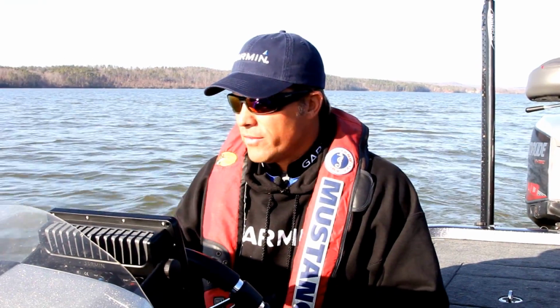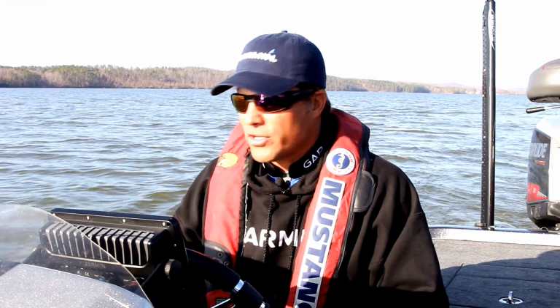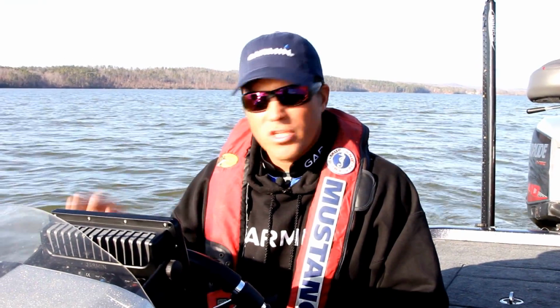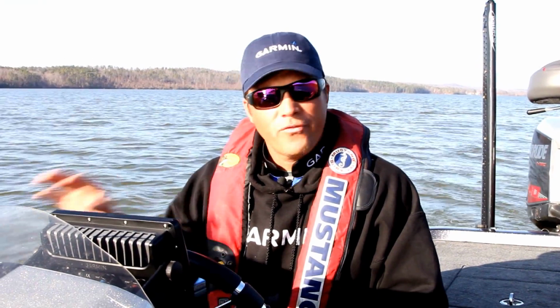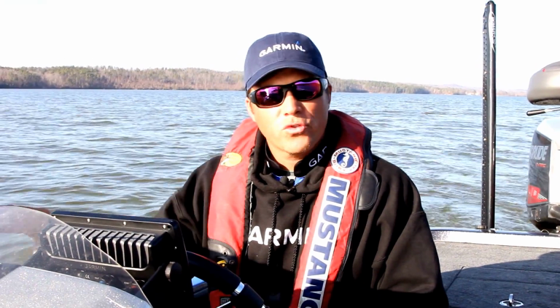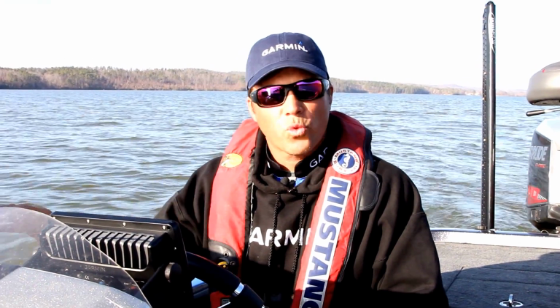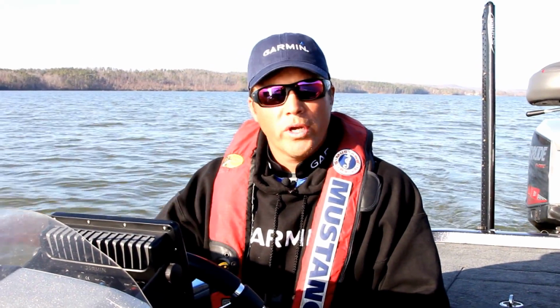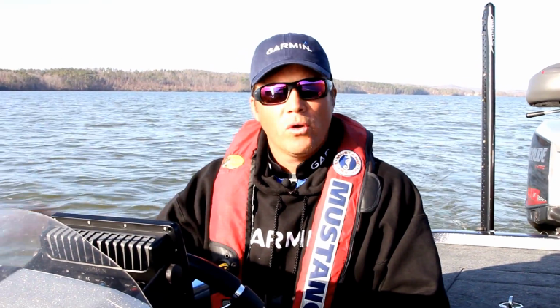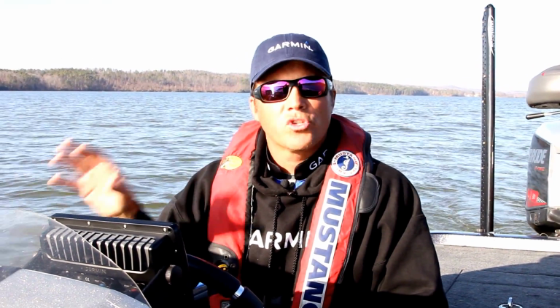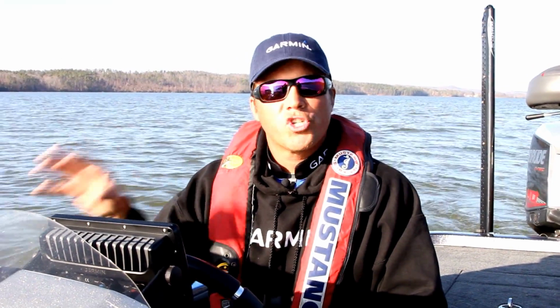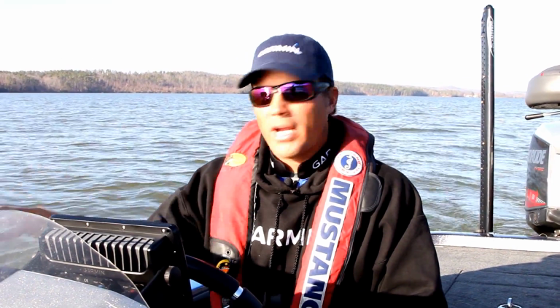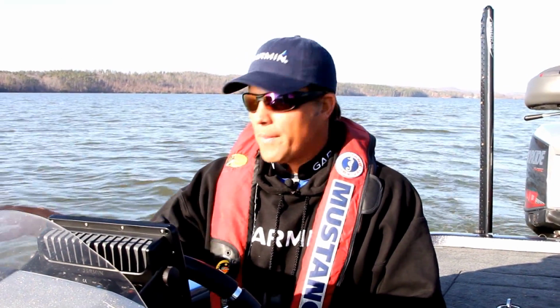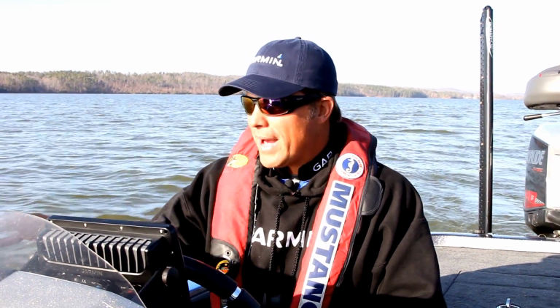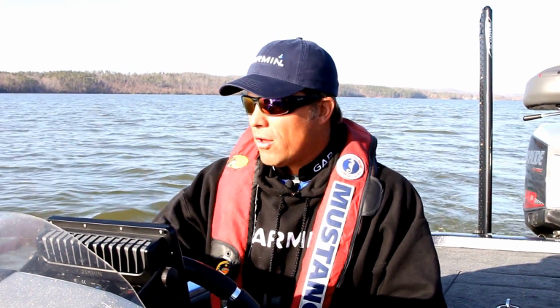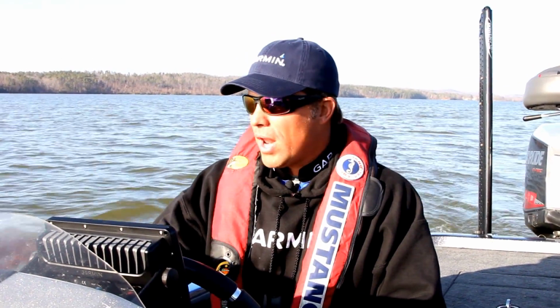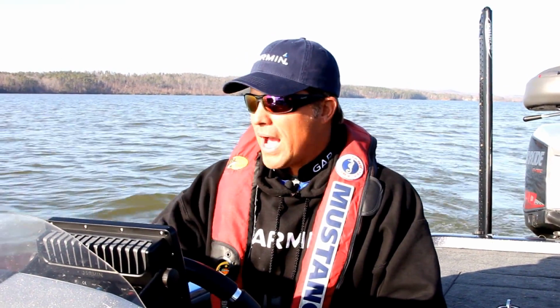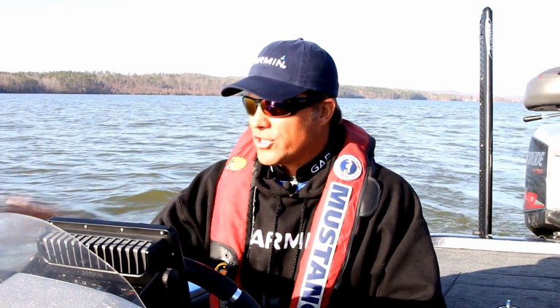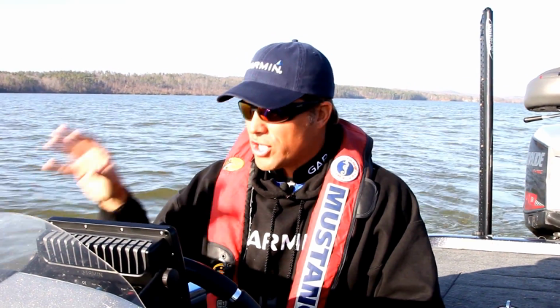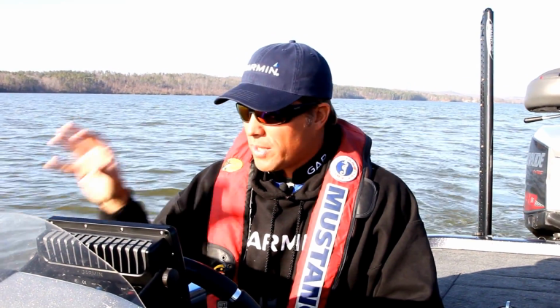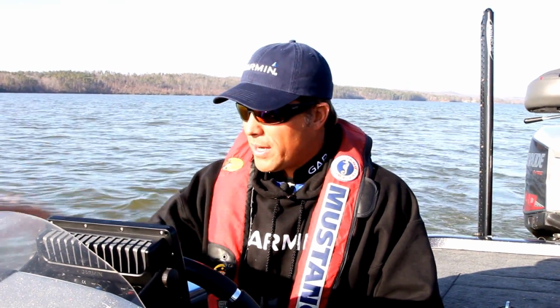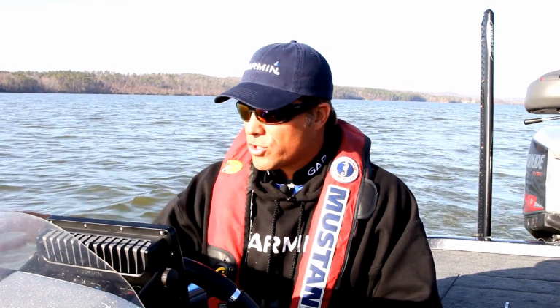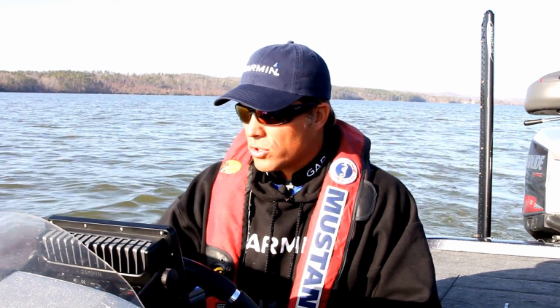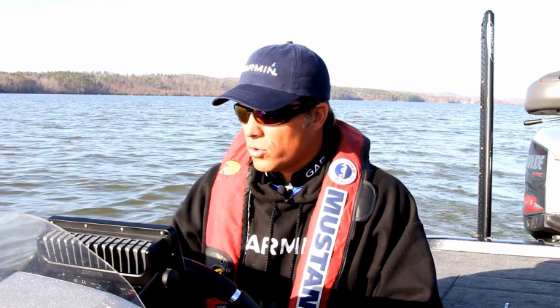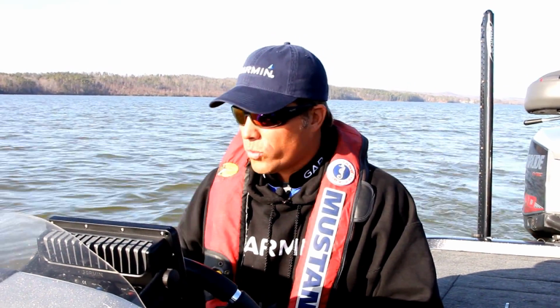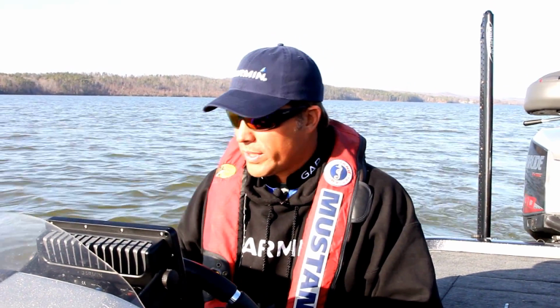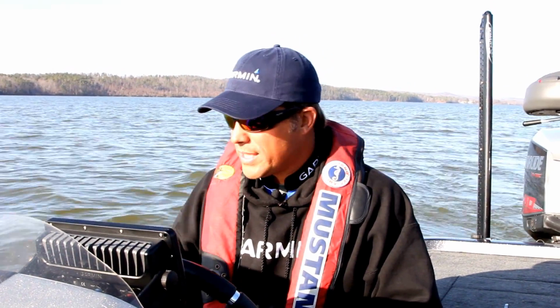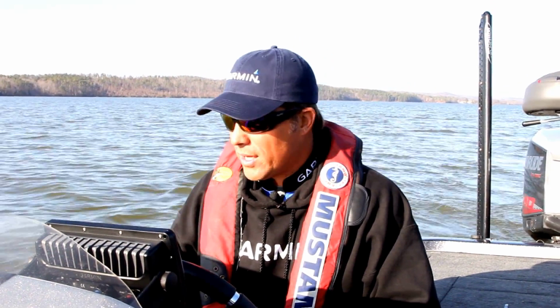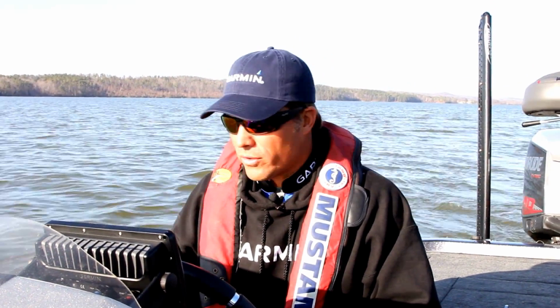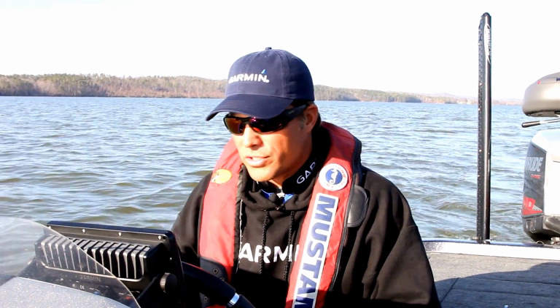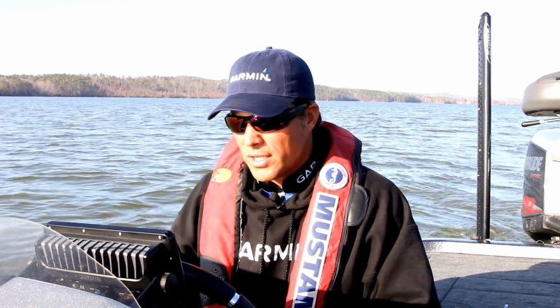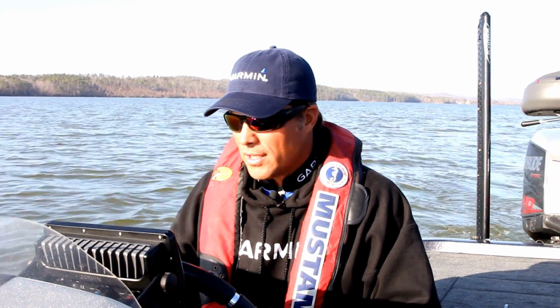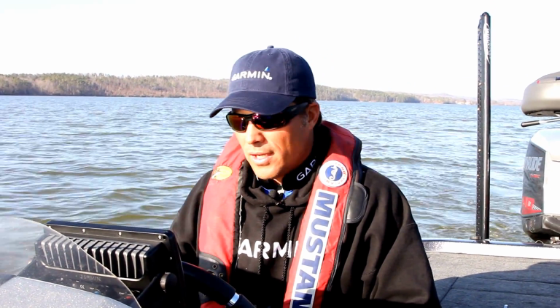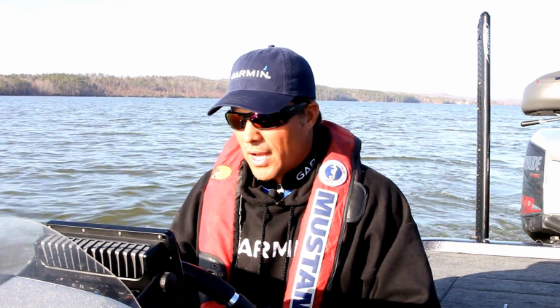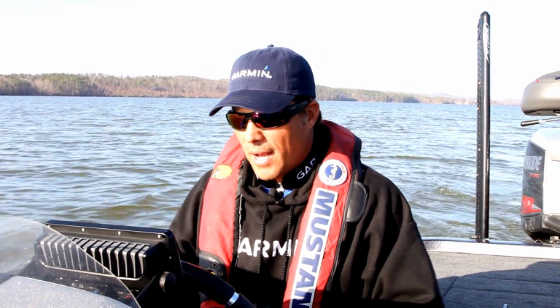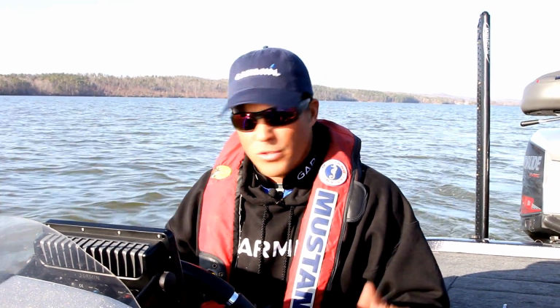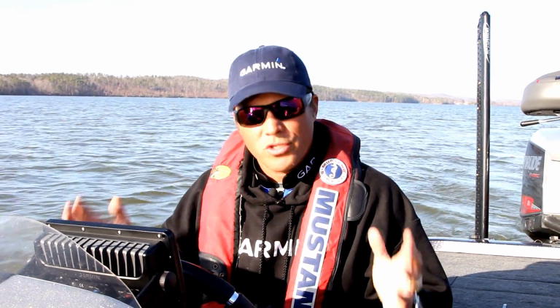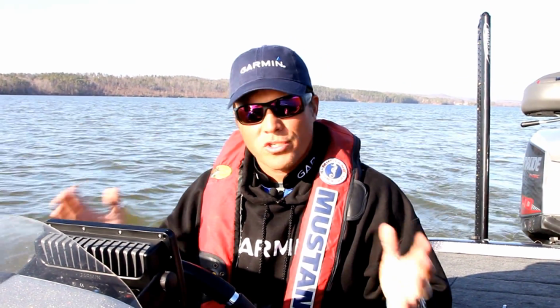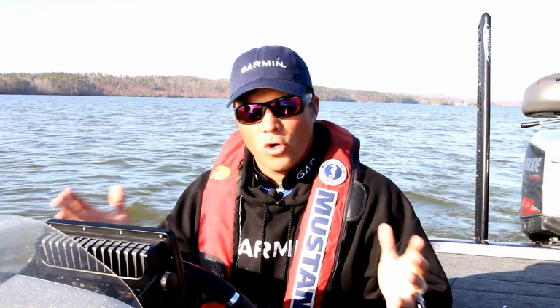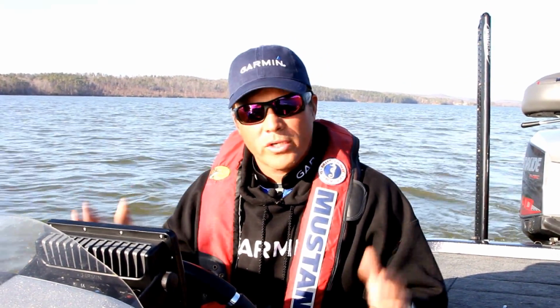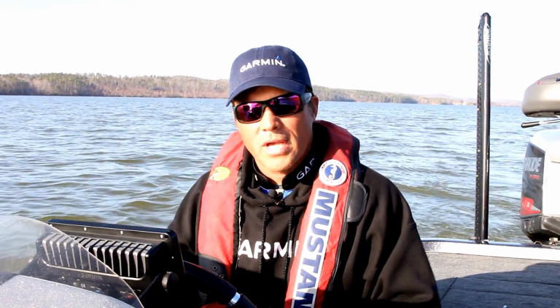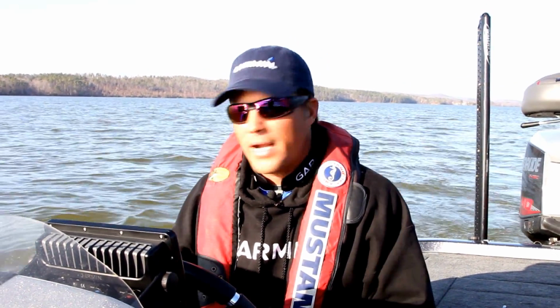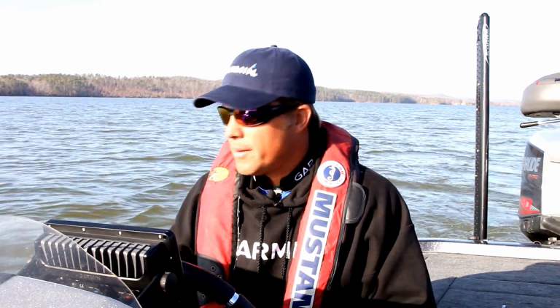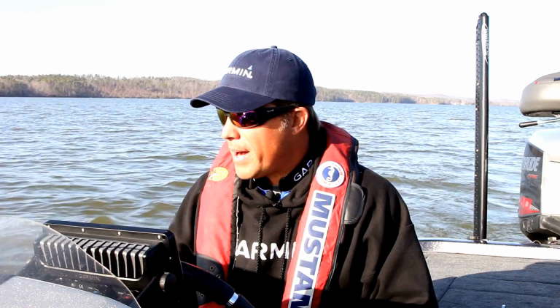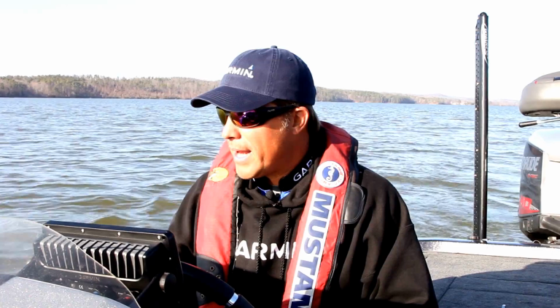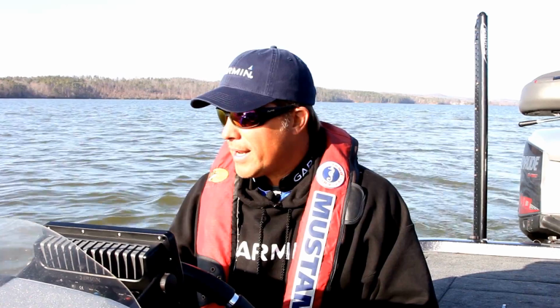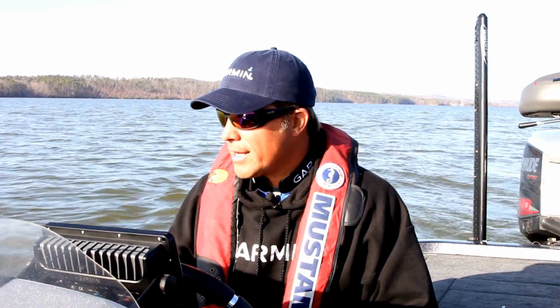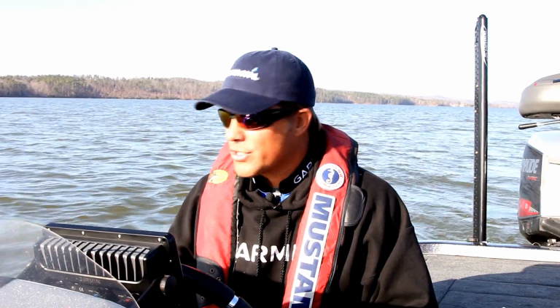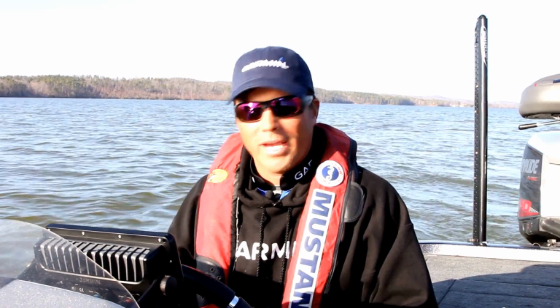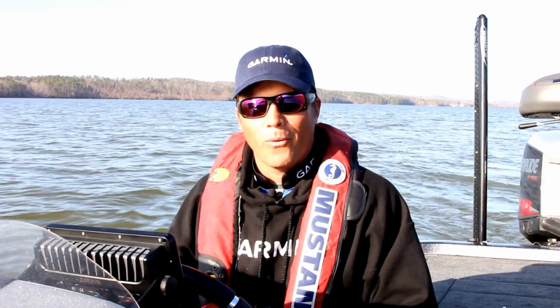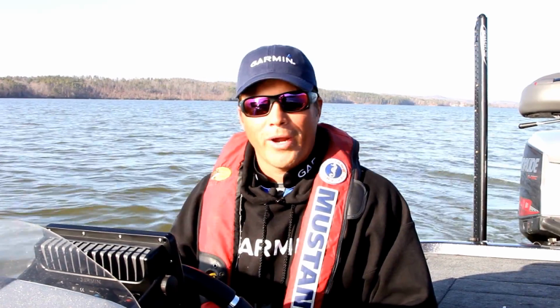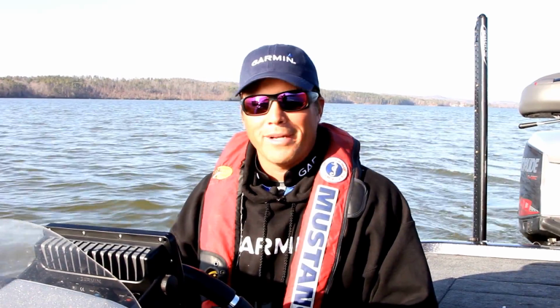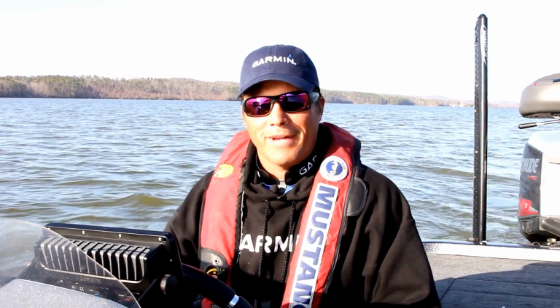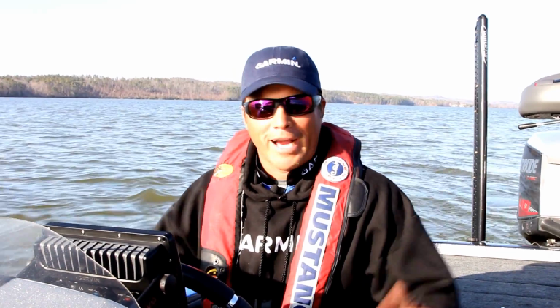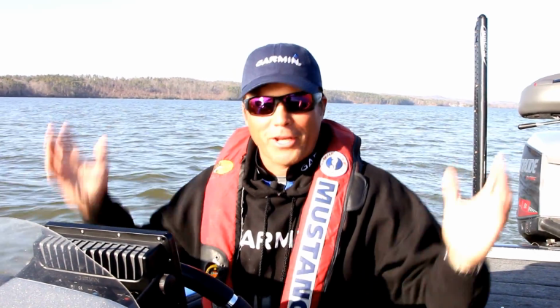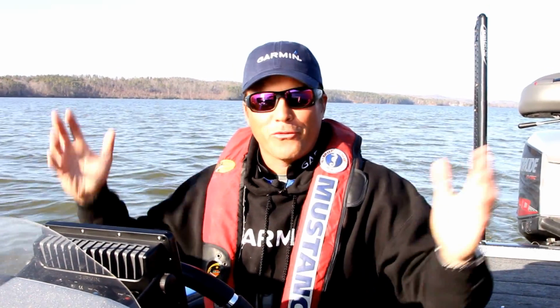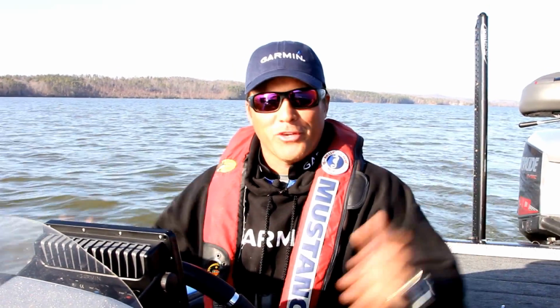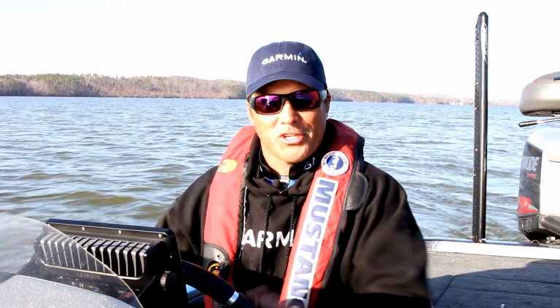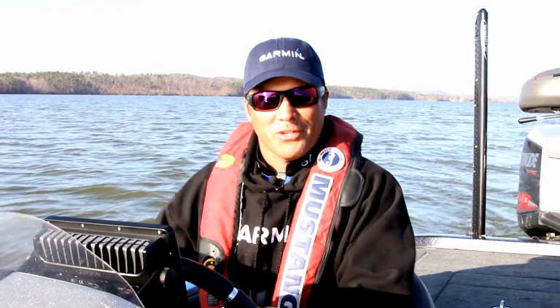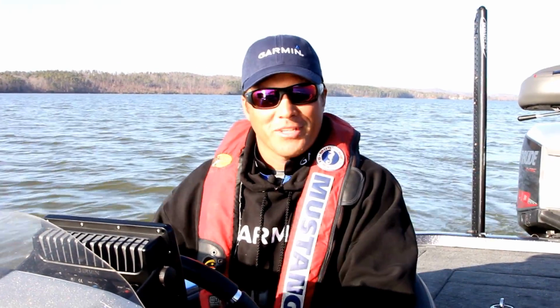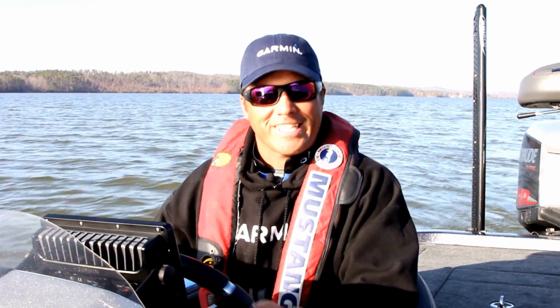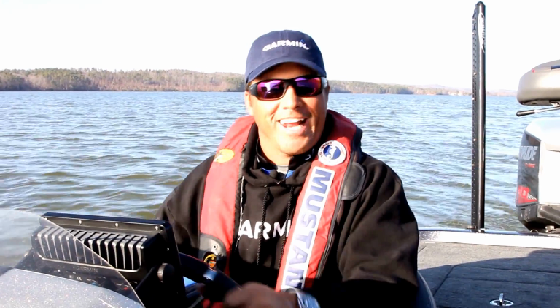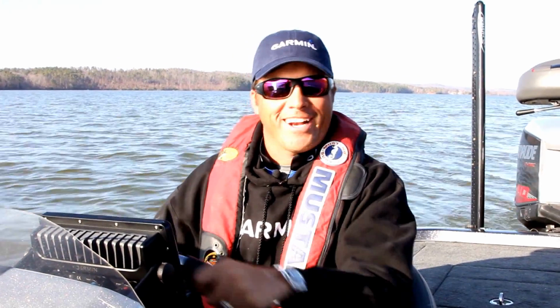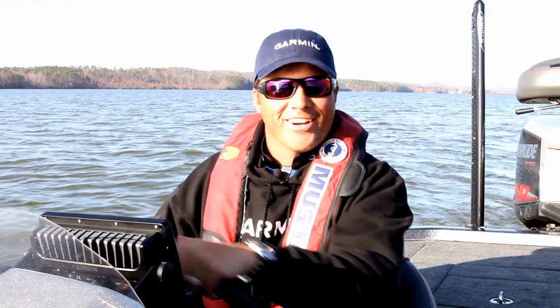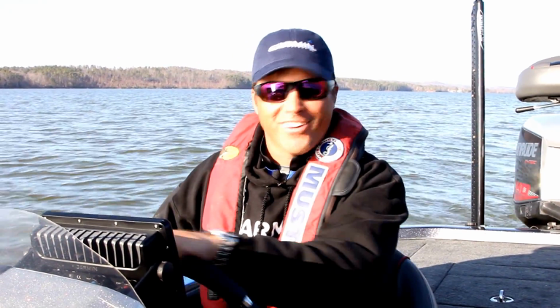This stuff is real. Check them out online, check them out at your local retailers. I'm just so excited about it — I can't wait. I've got to go fishing. Let's get out of here.